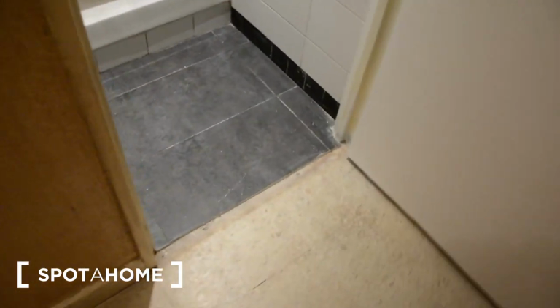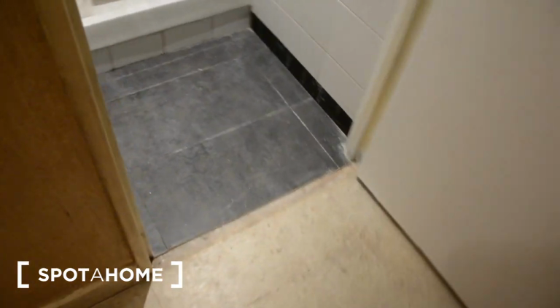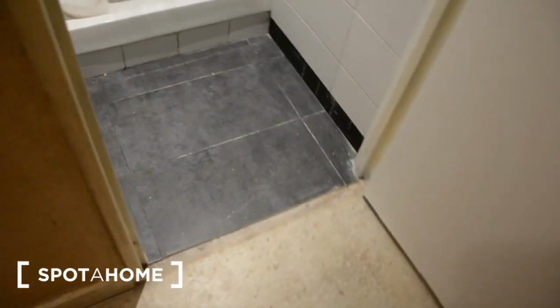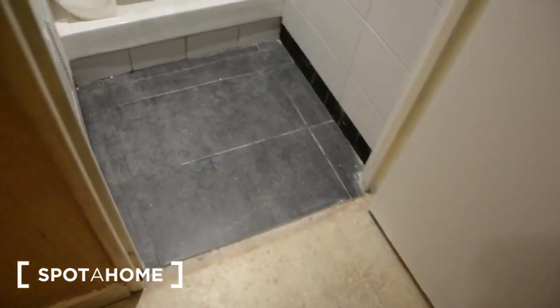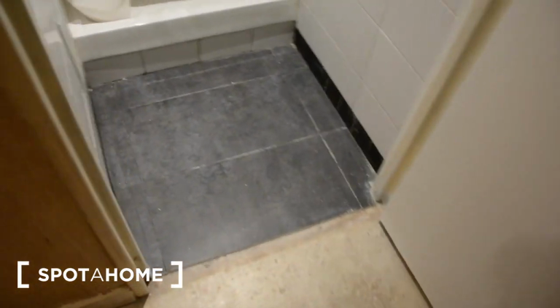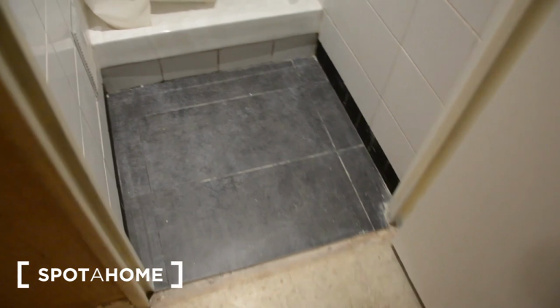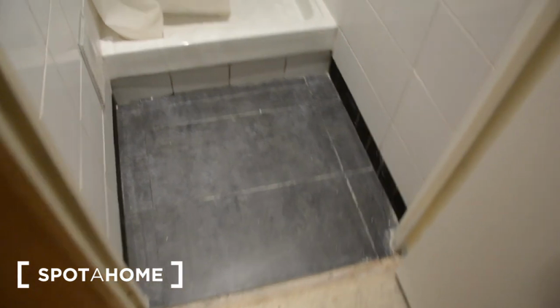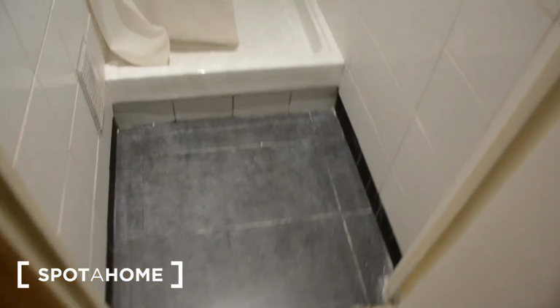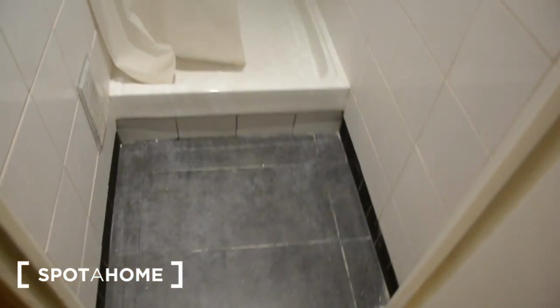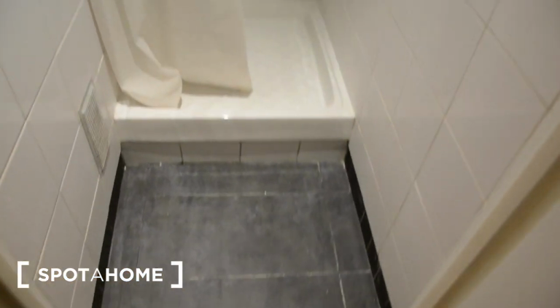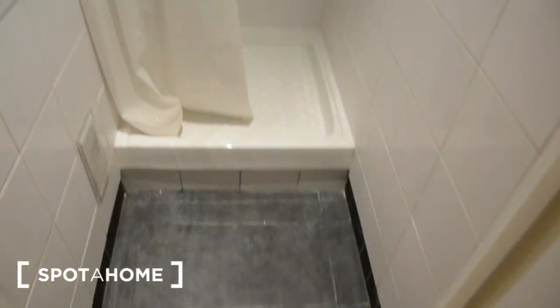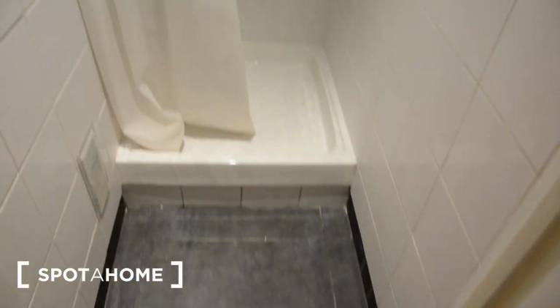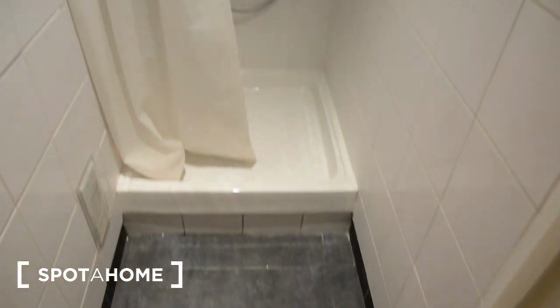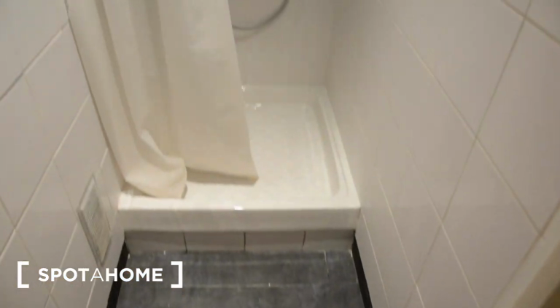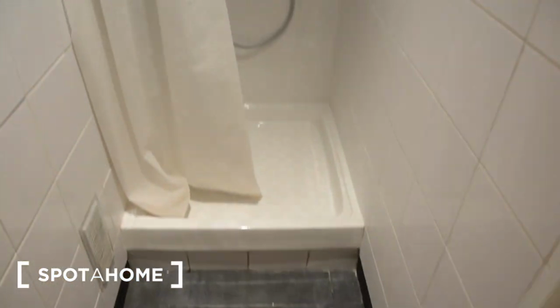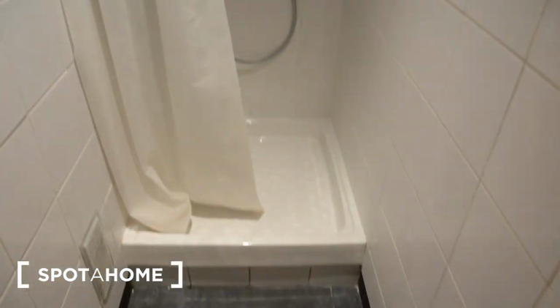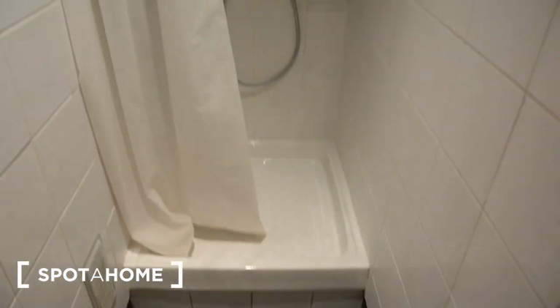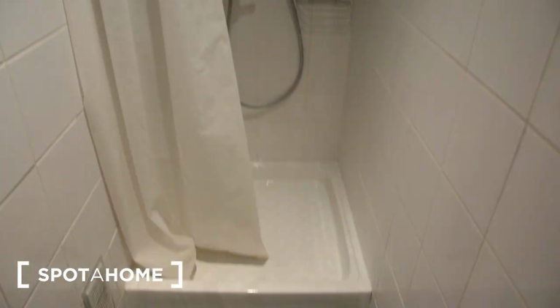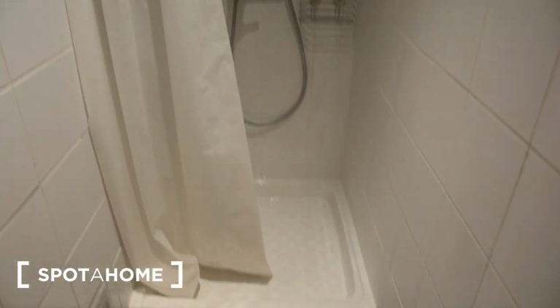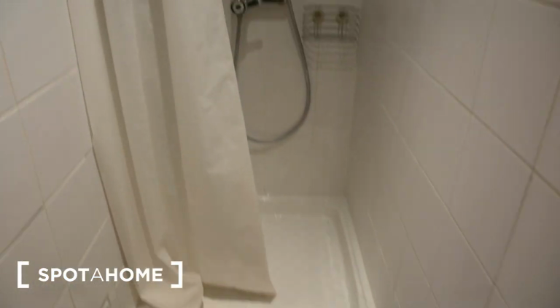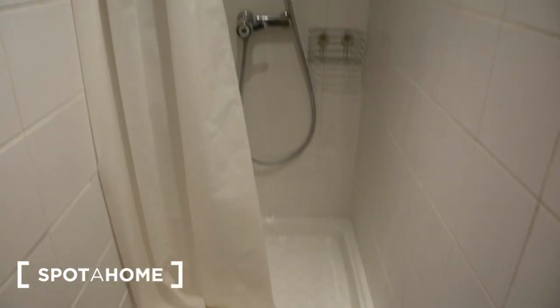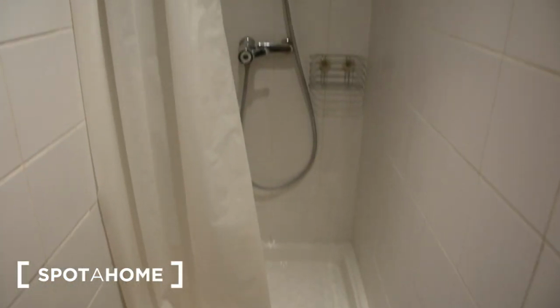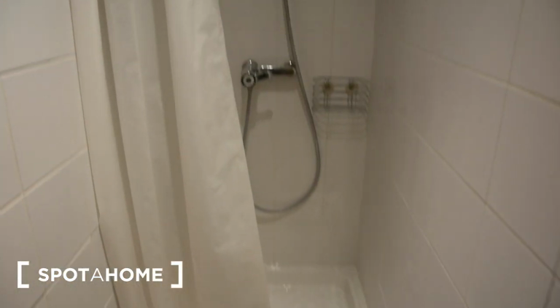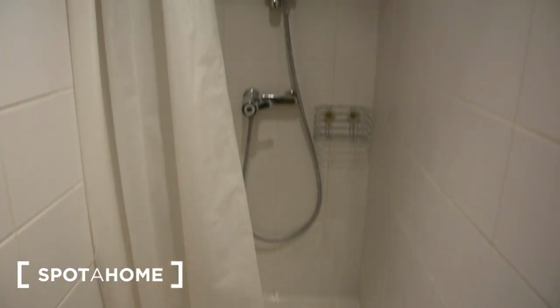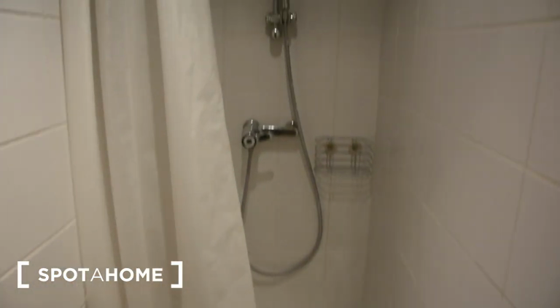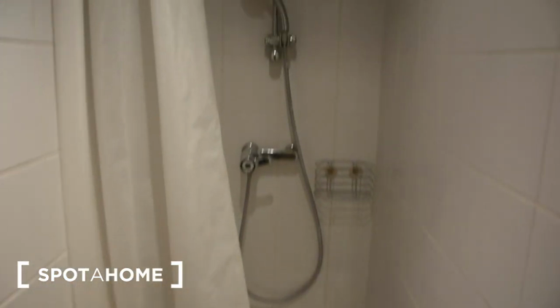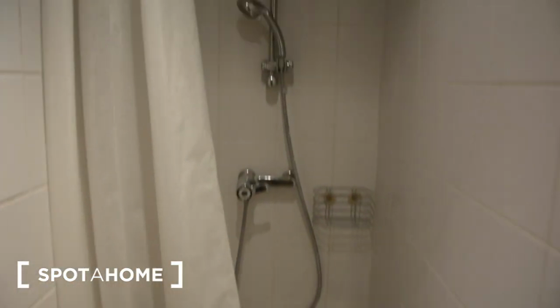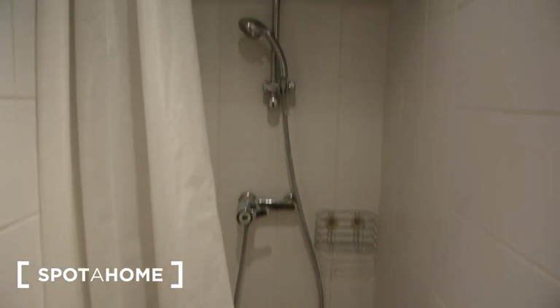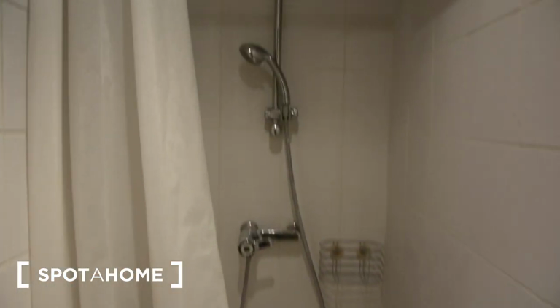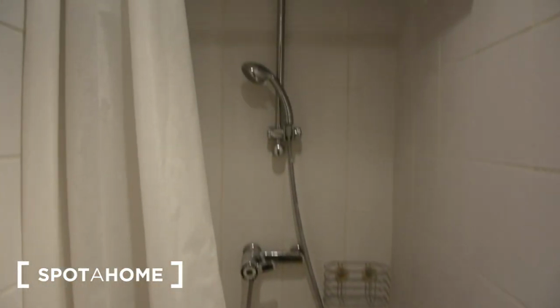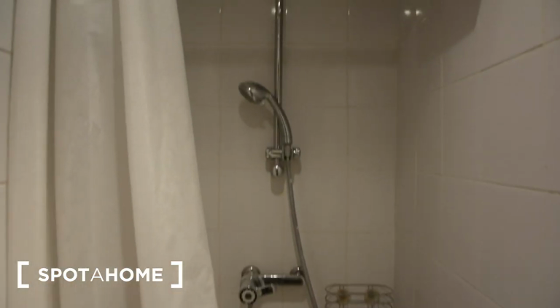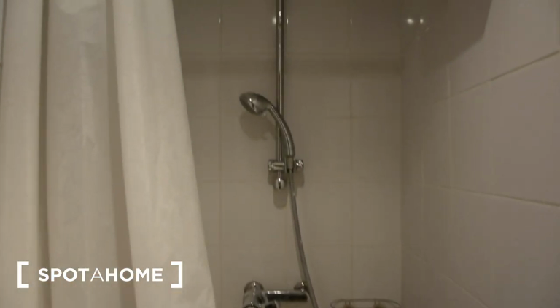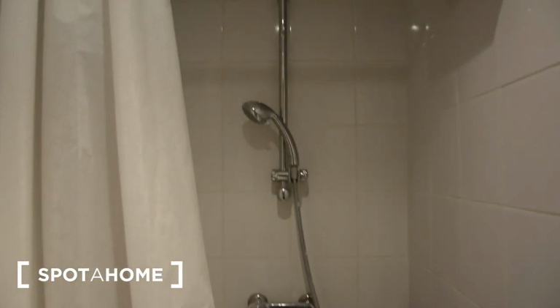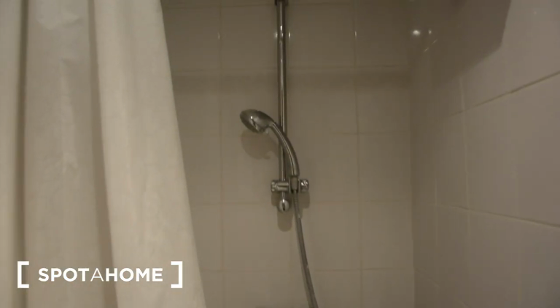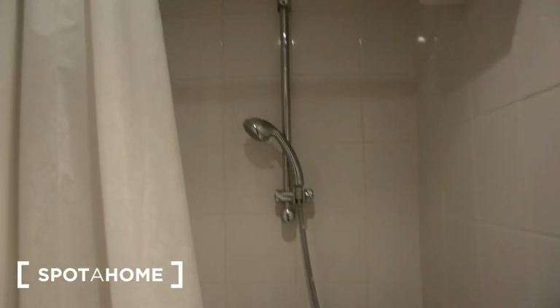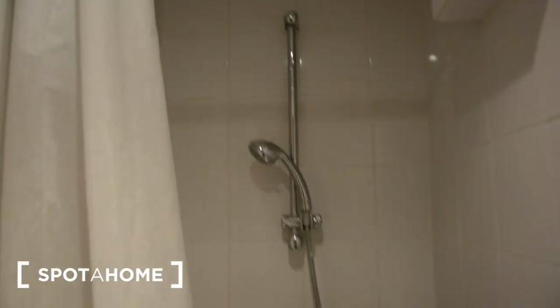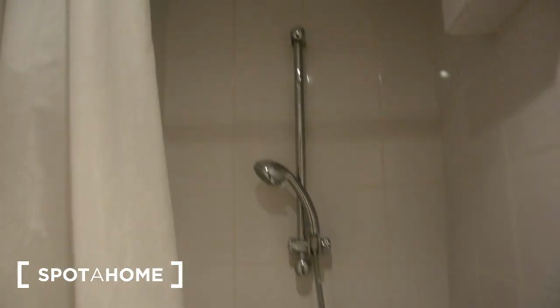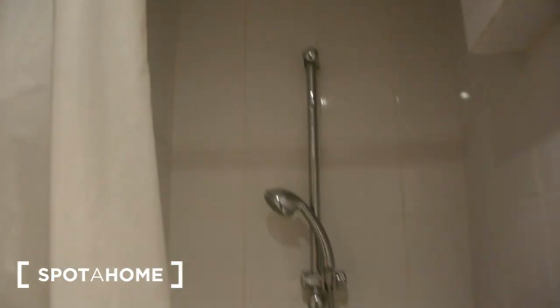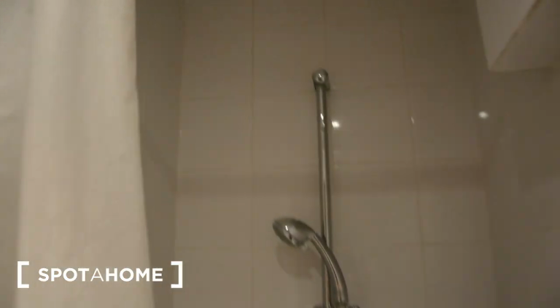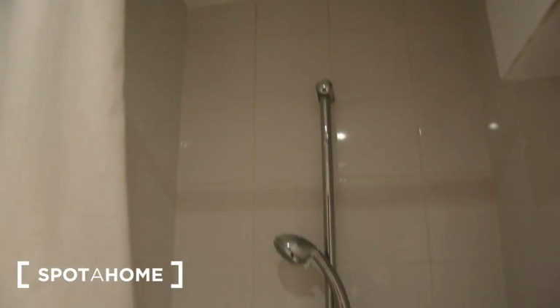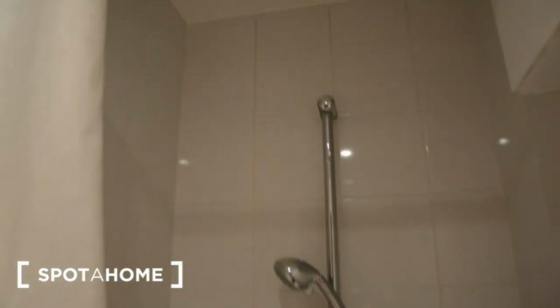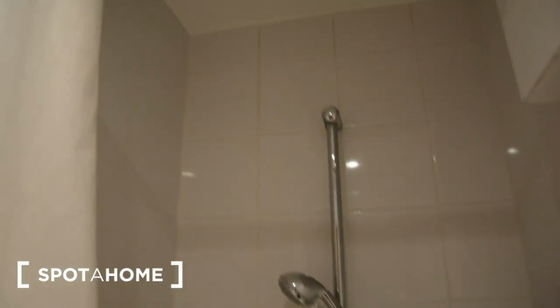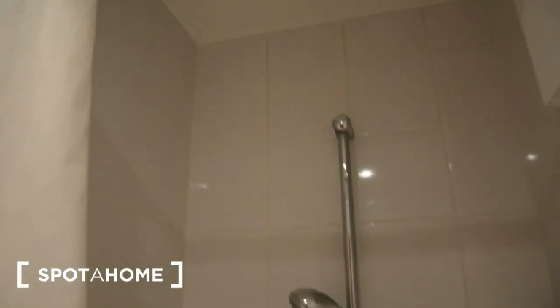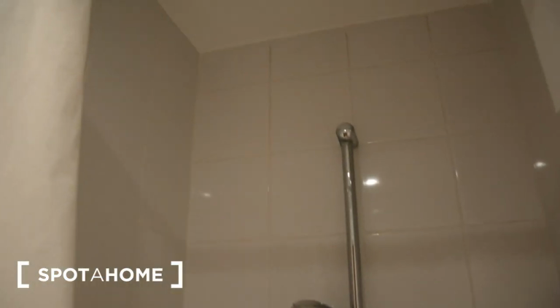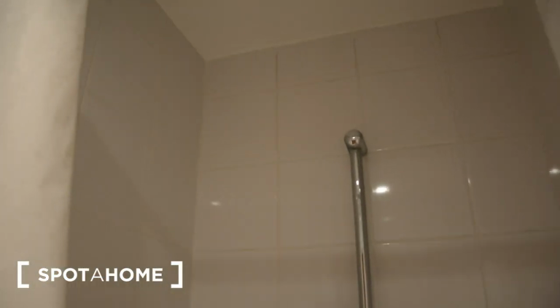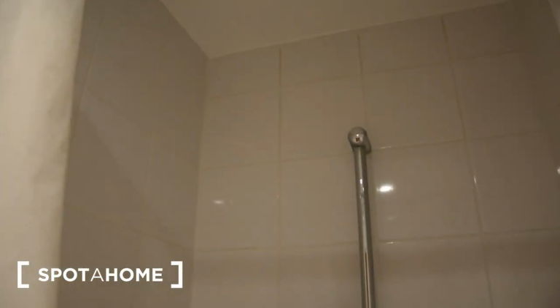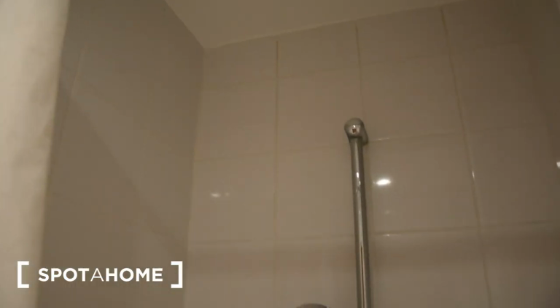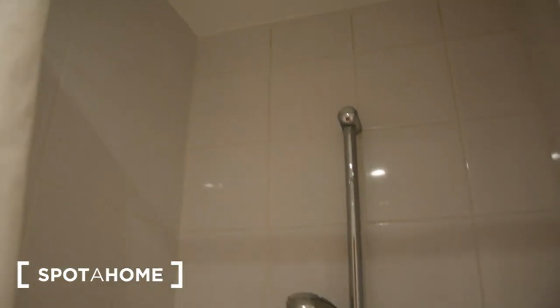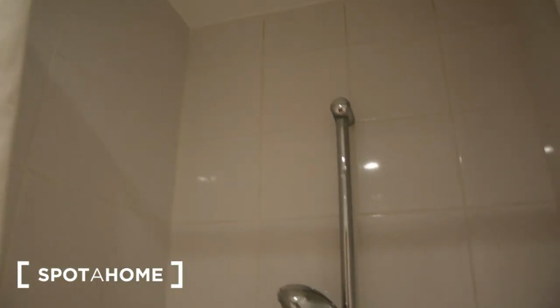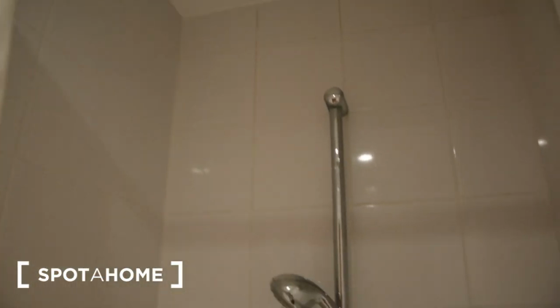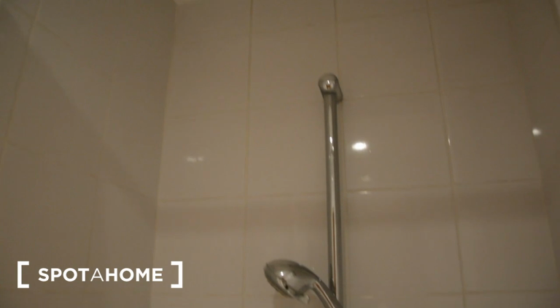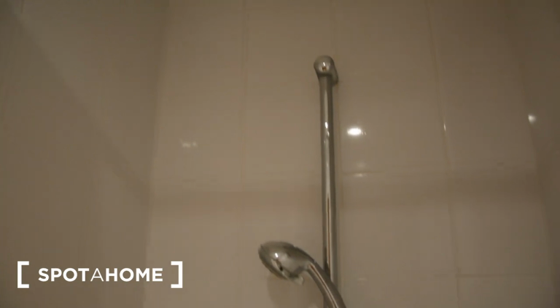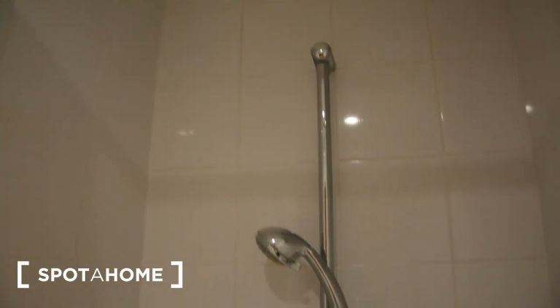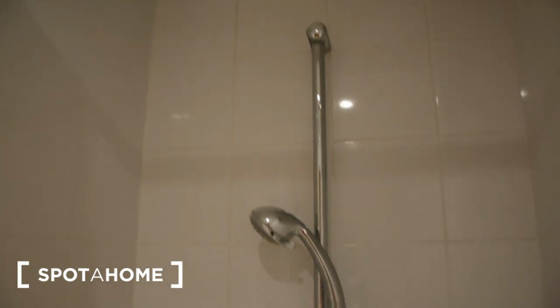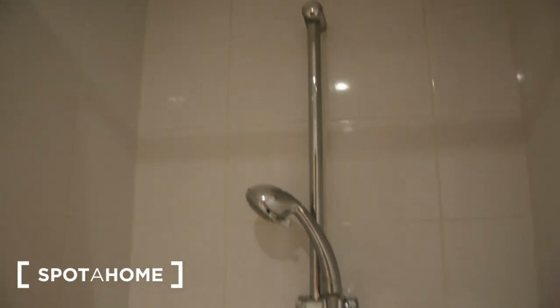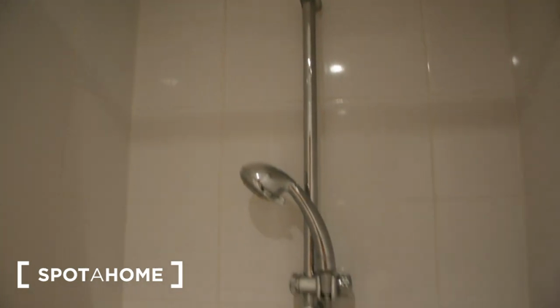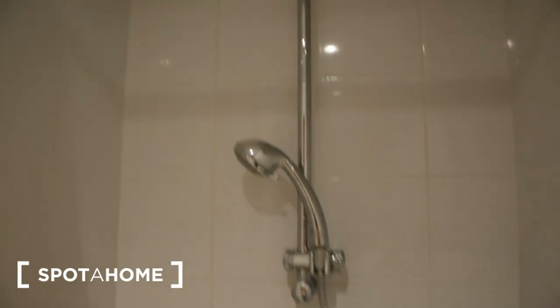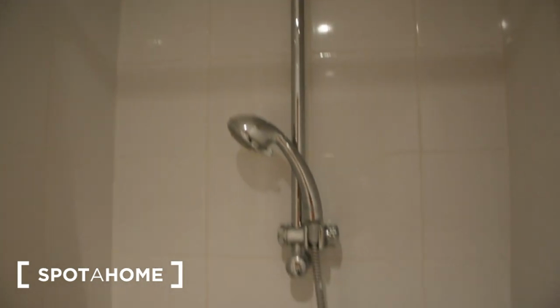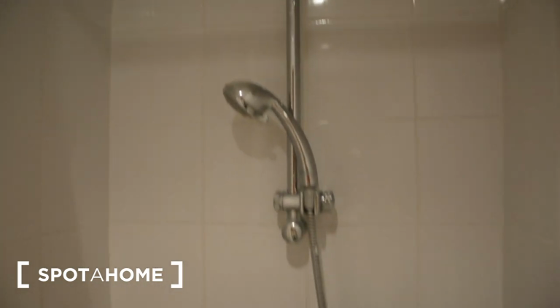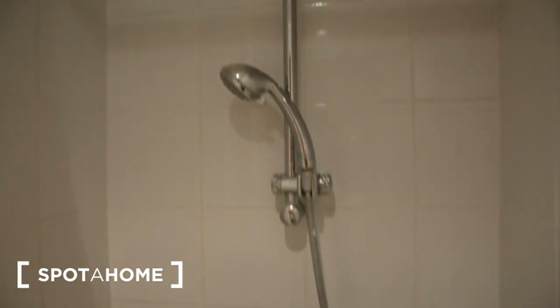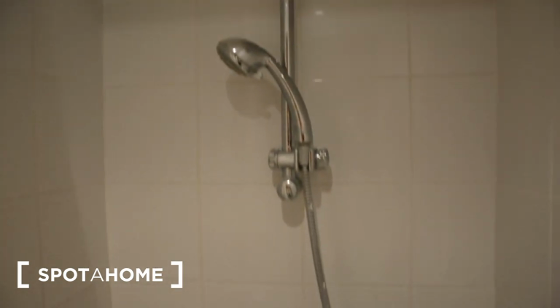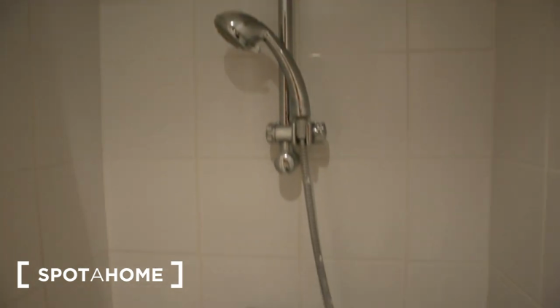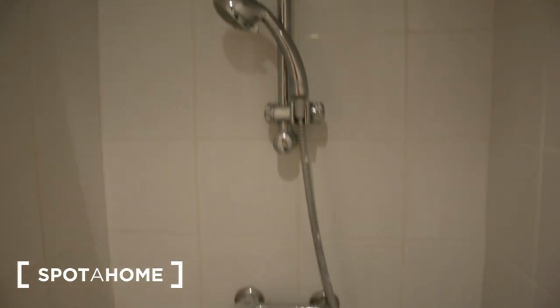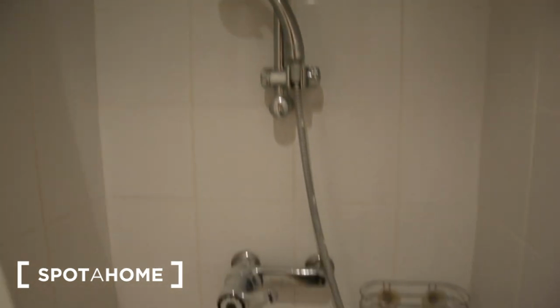And here is the brand new shower. It's very clean, works very well — it's brand new.